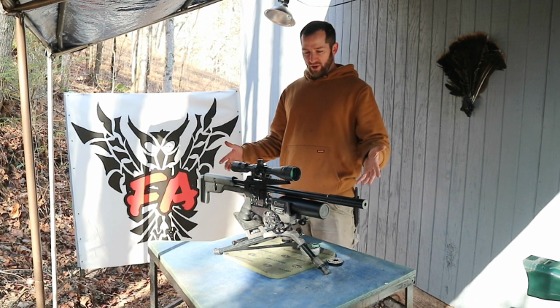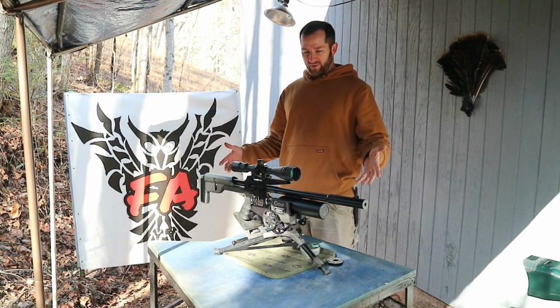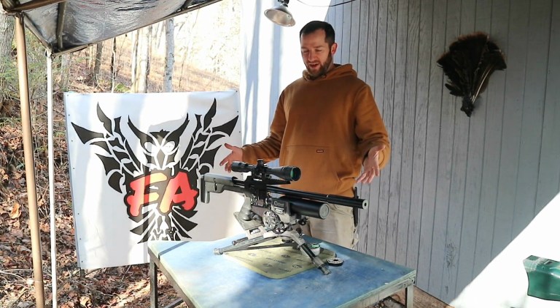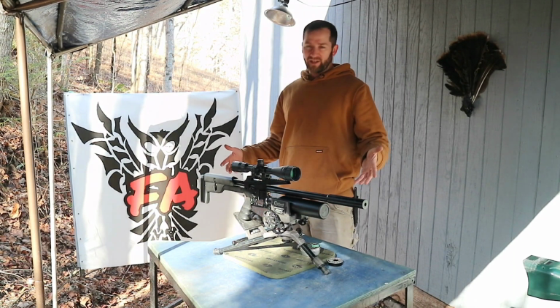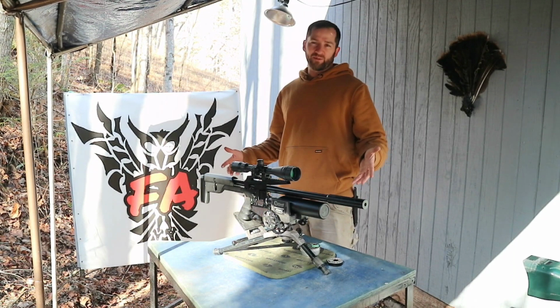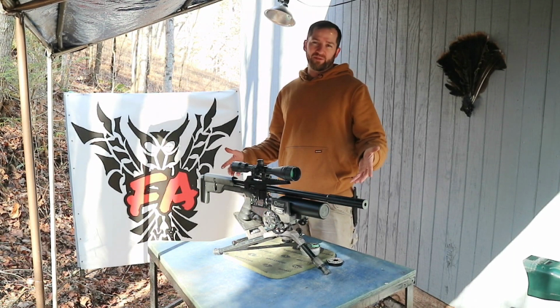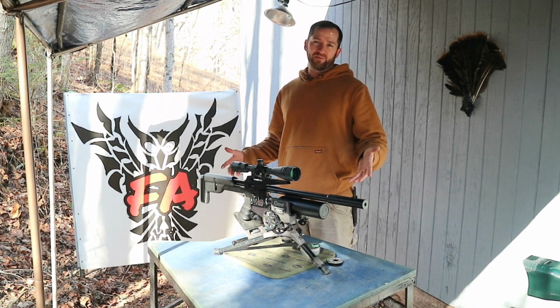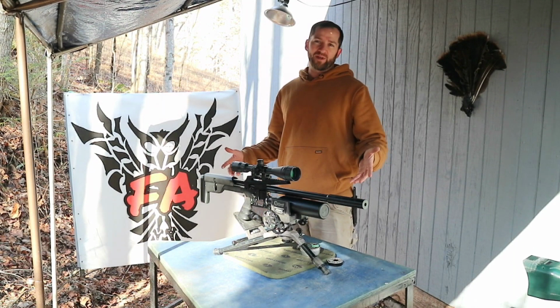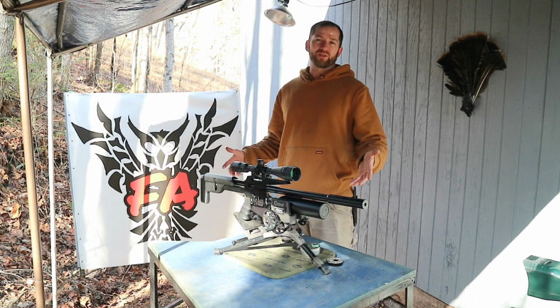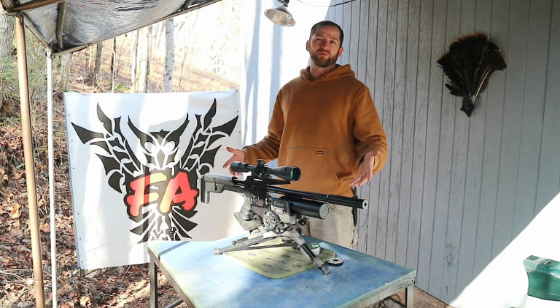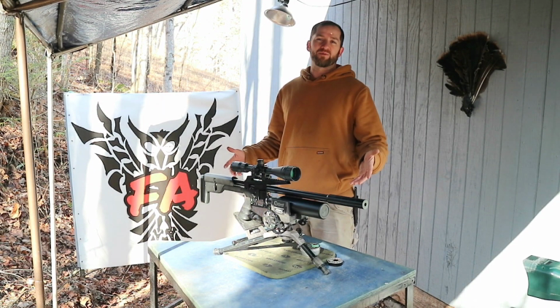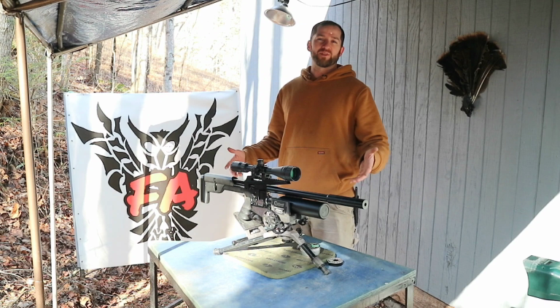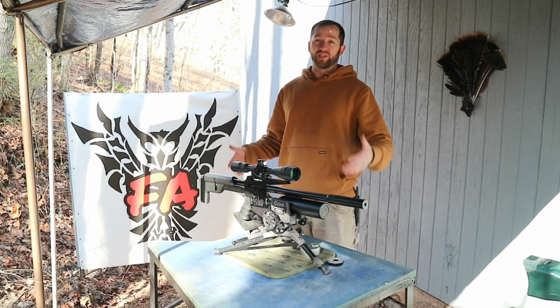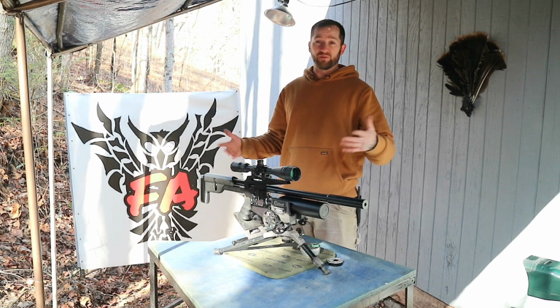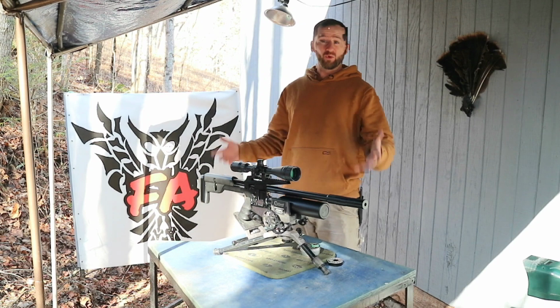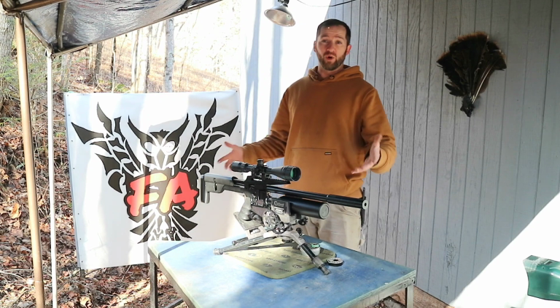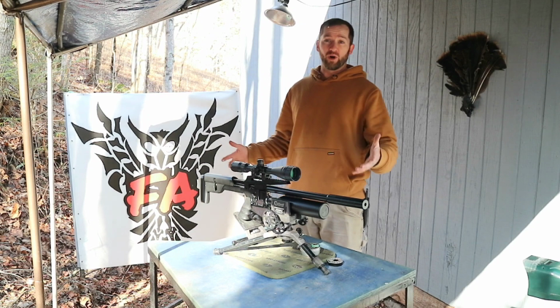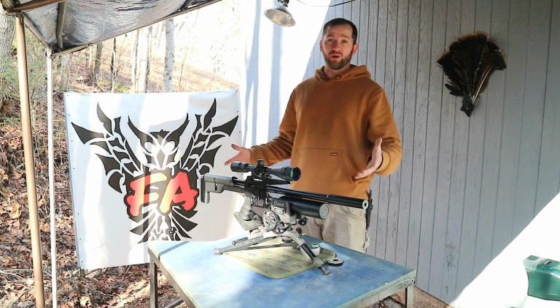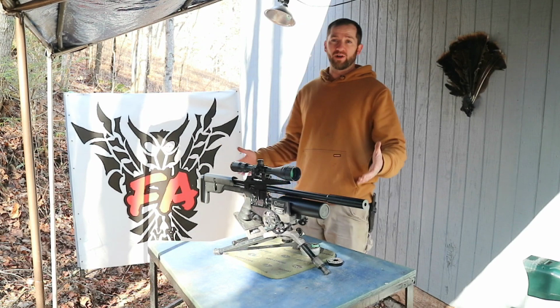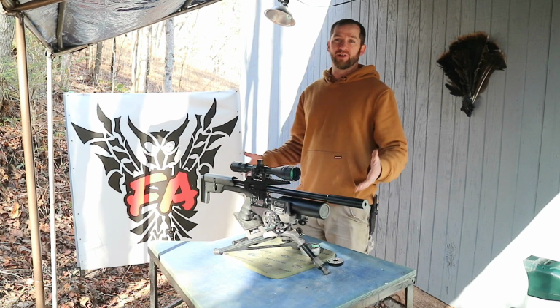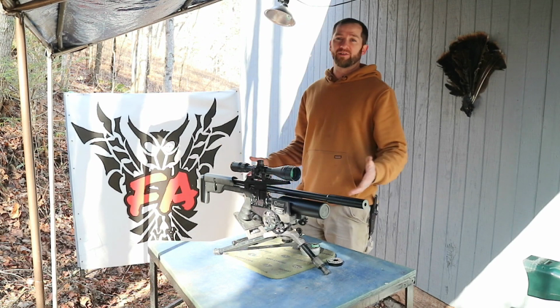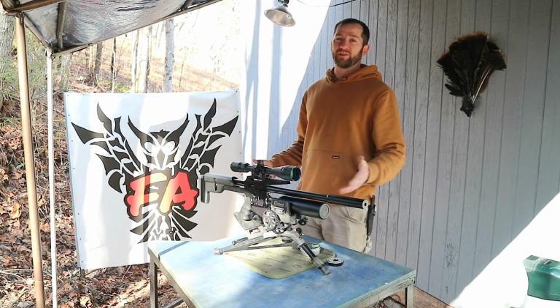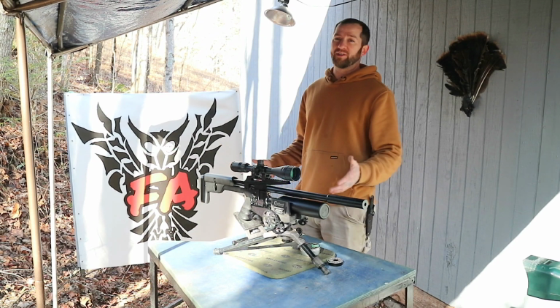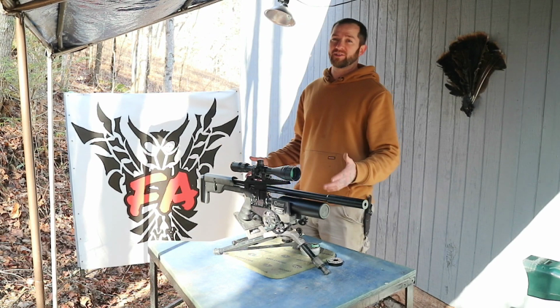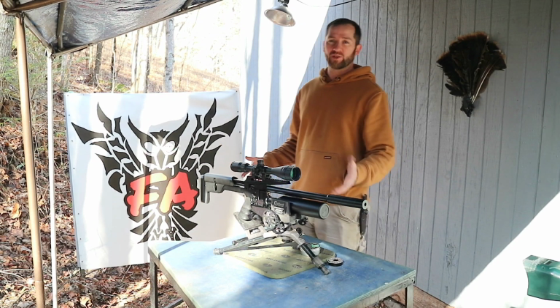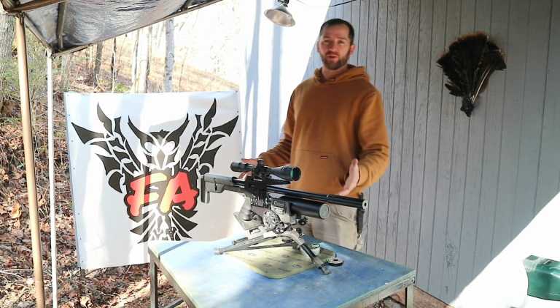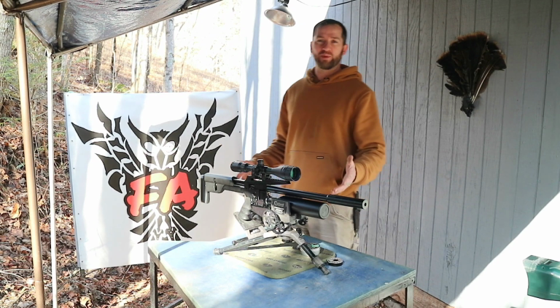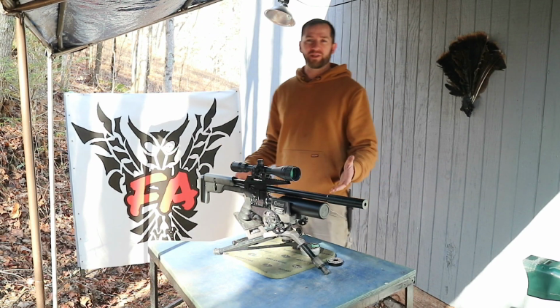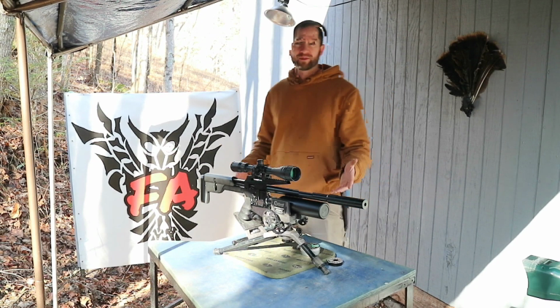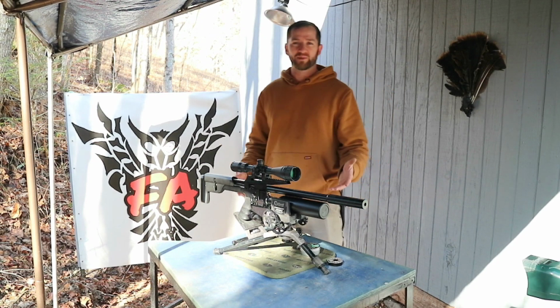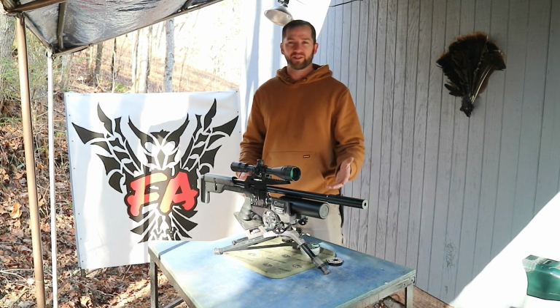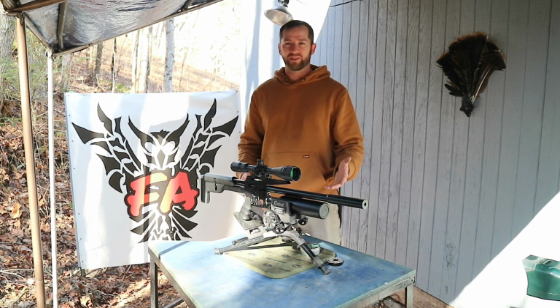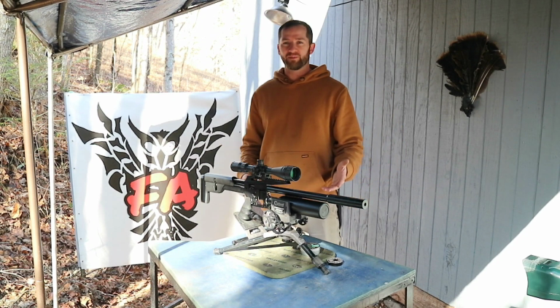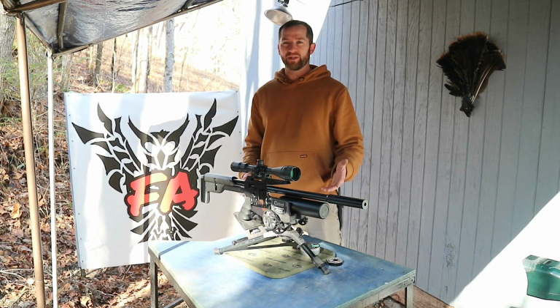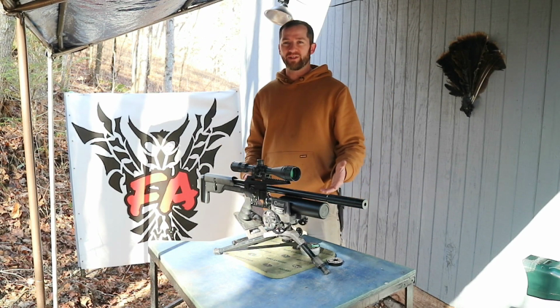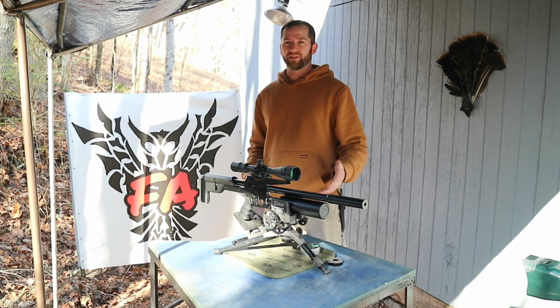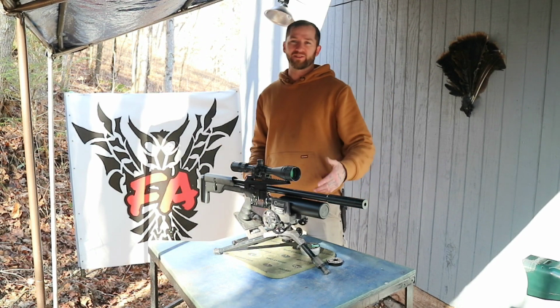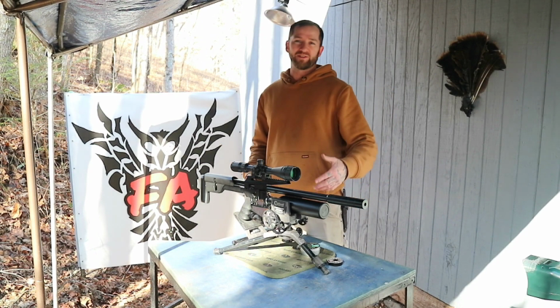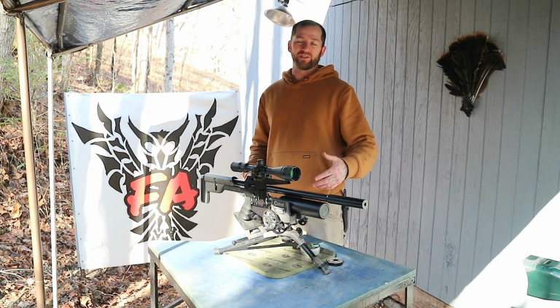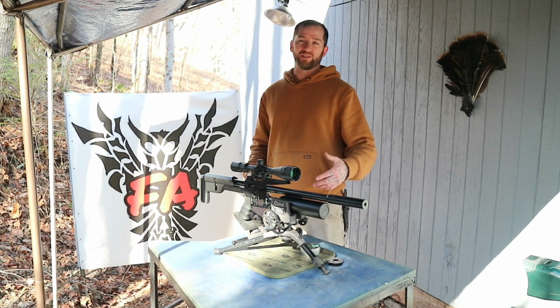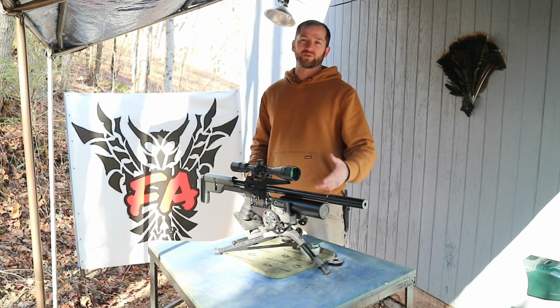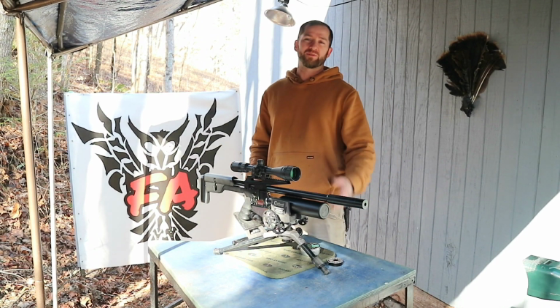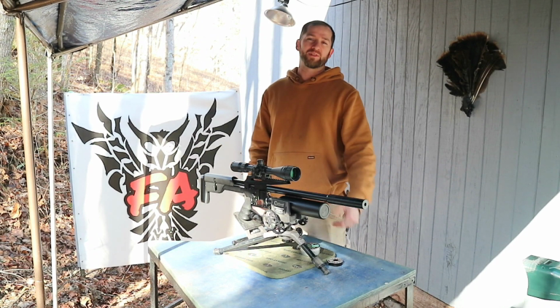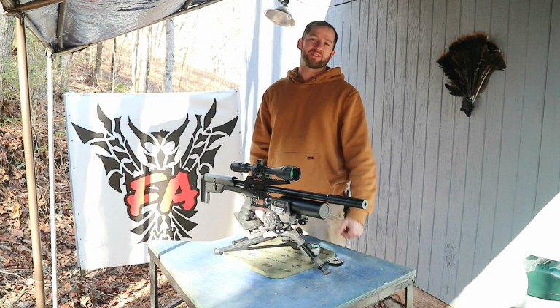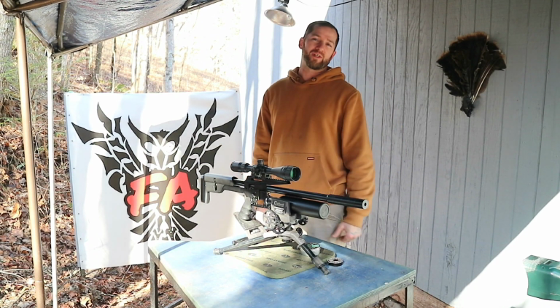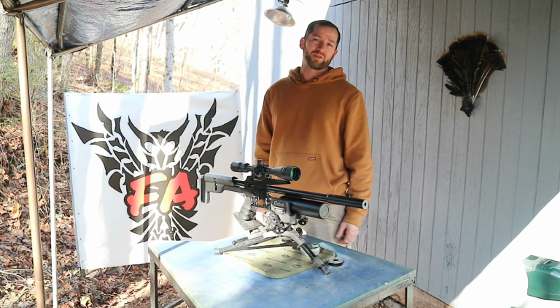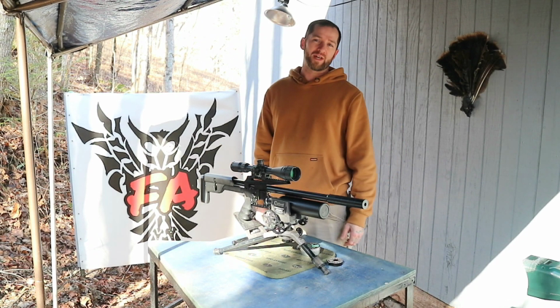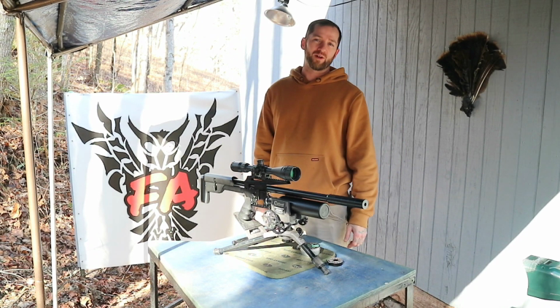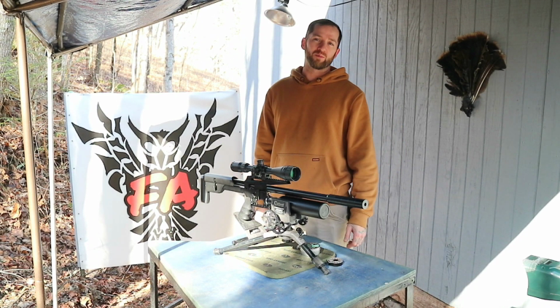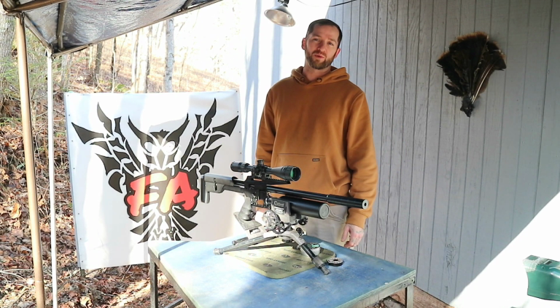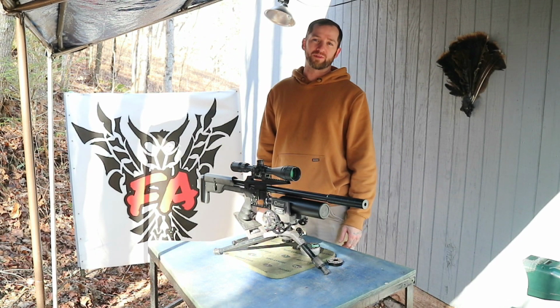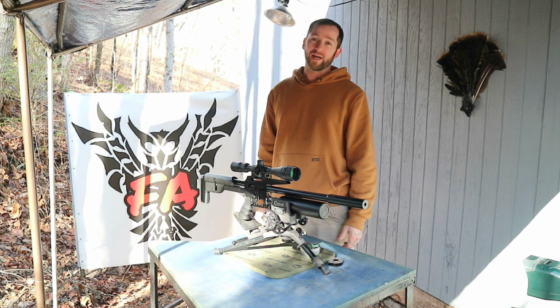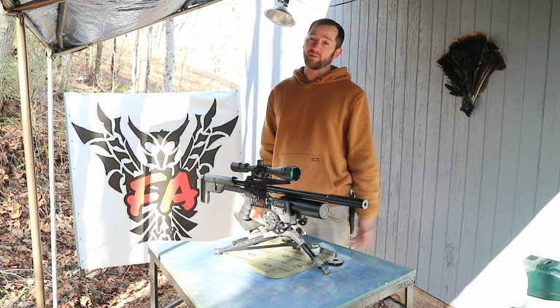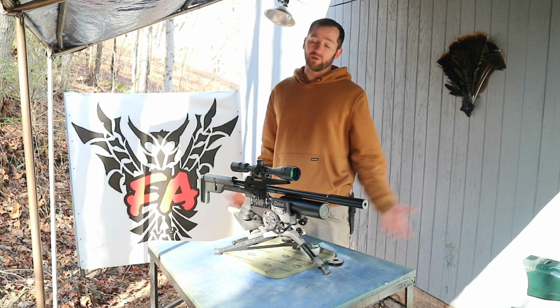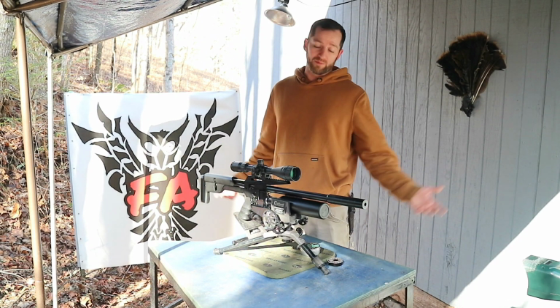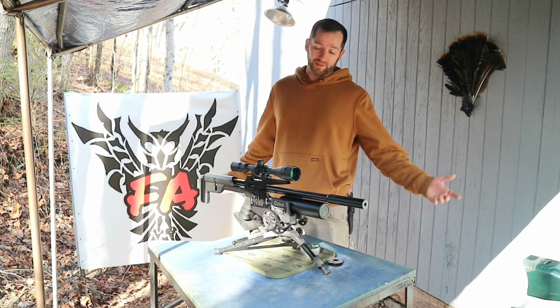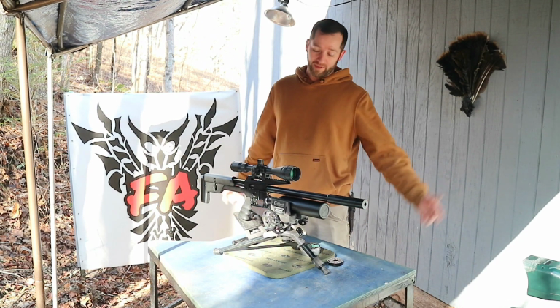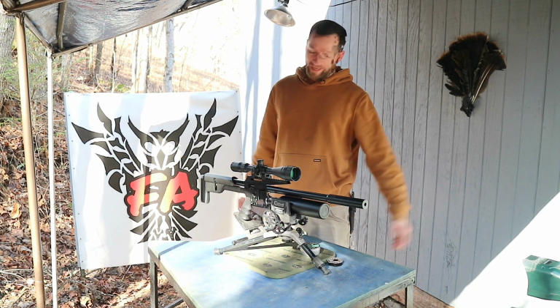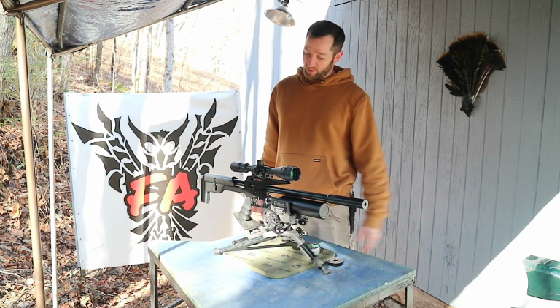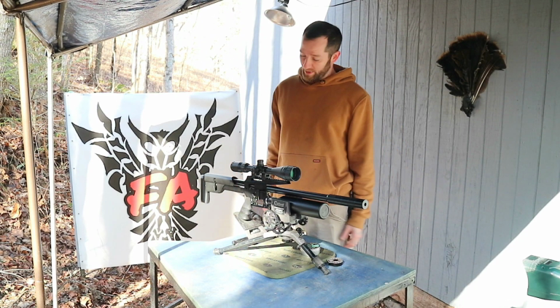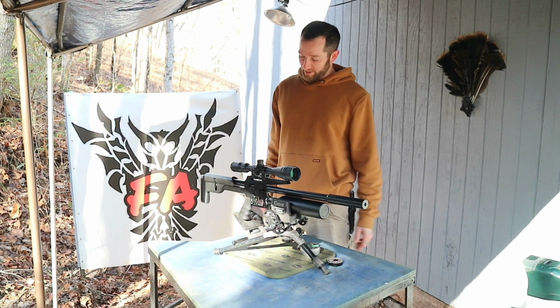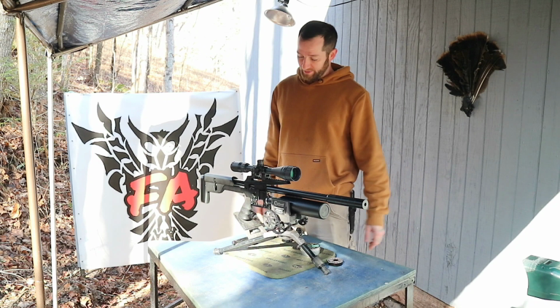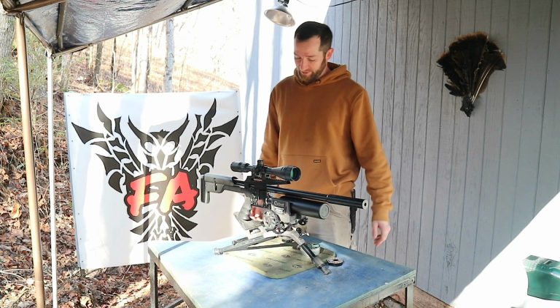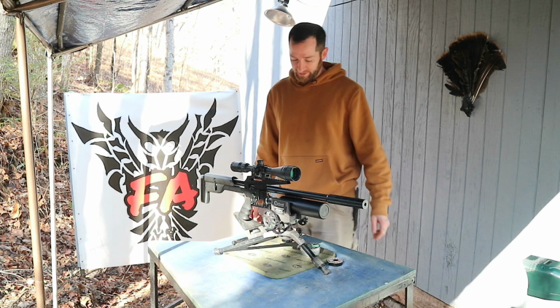Boy, have I got some information to give you all on the Snowpeak M60B. This is the .357 caliber, 9mm caliber air gun.